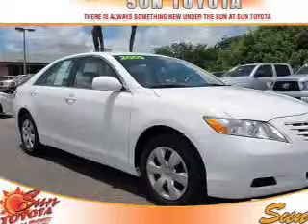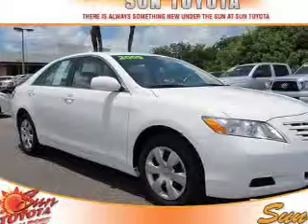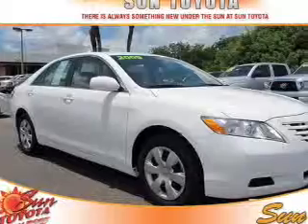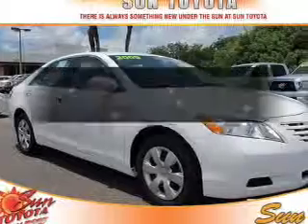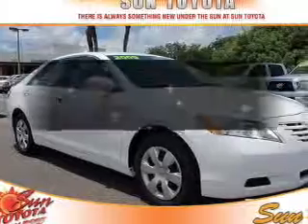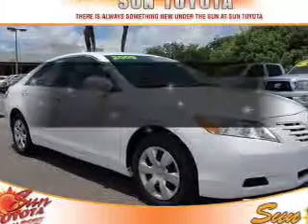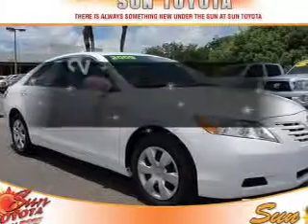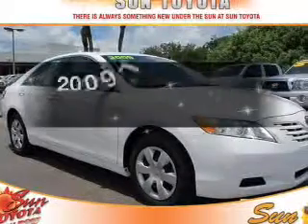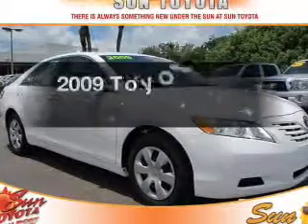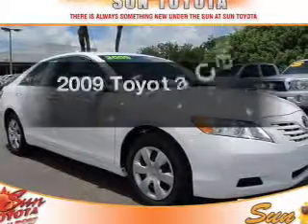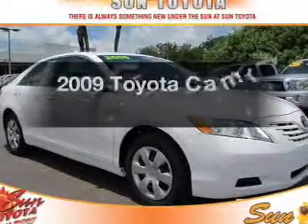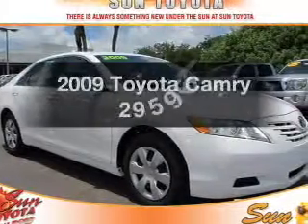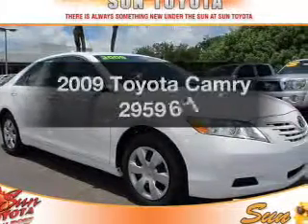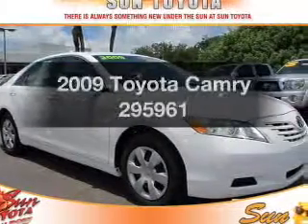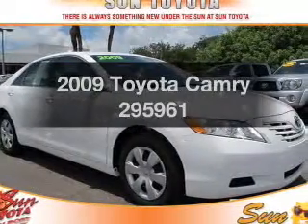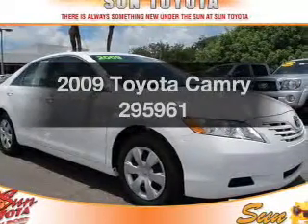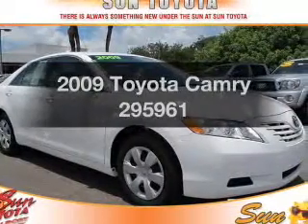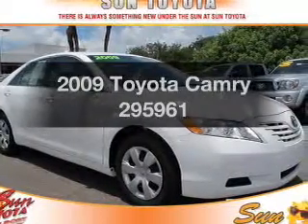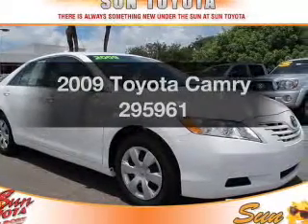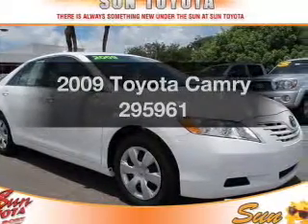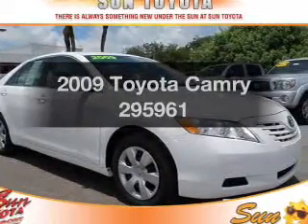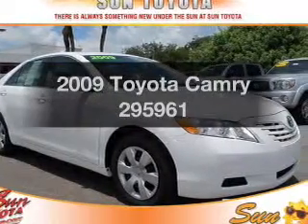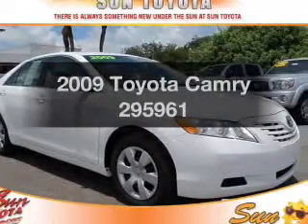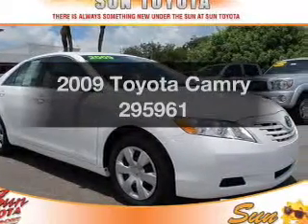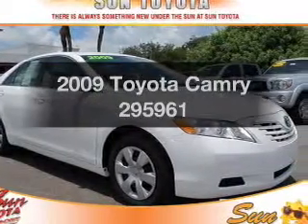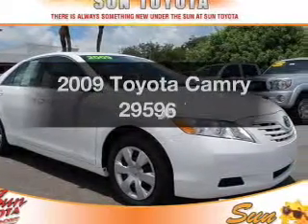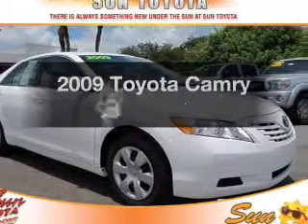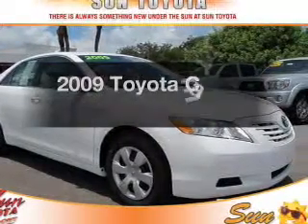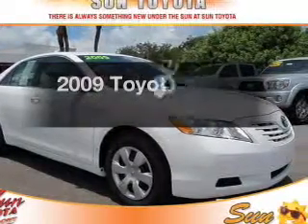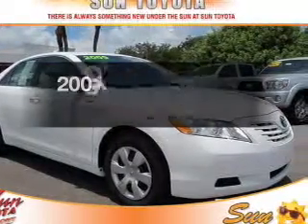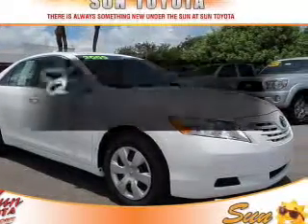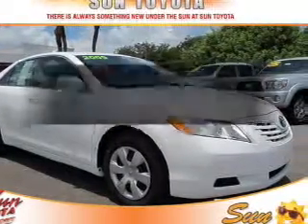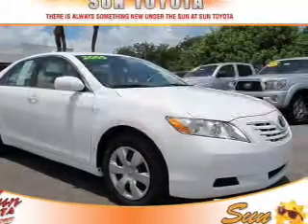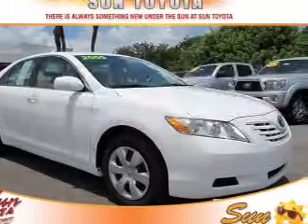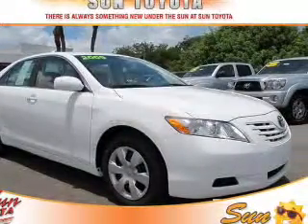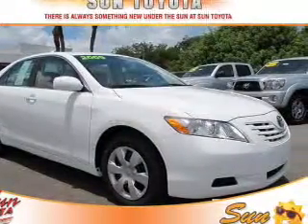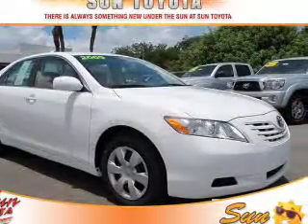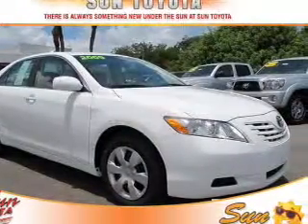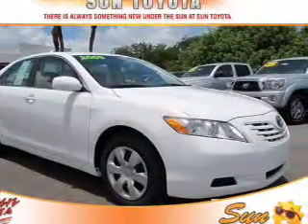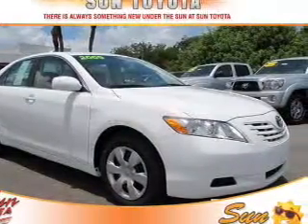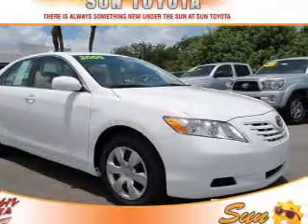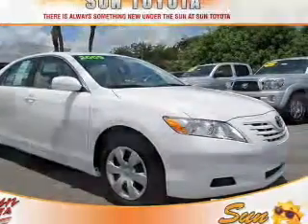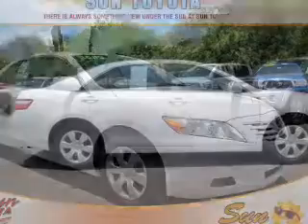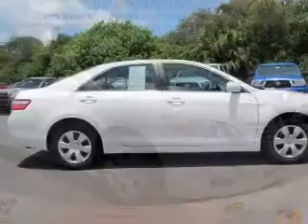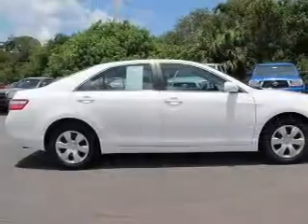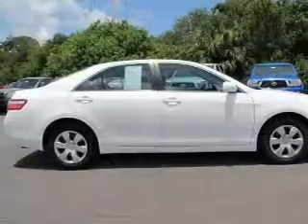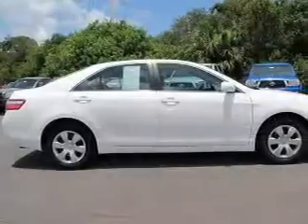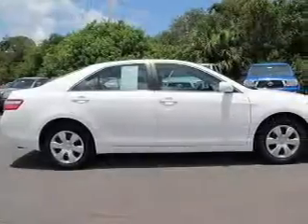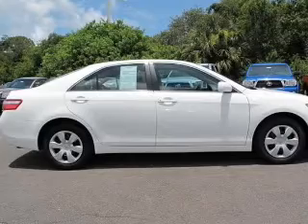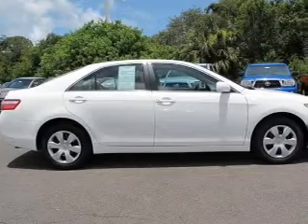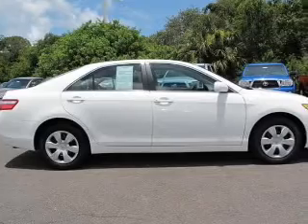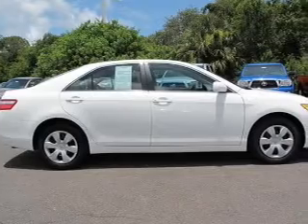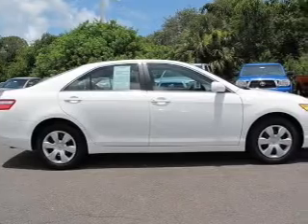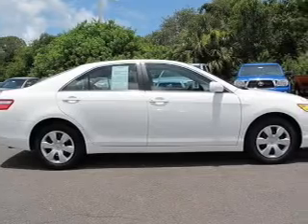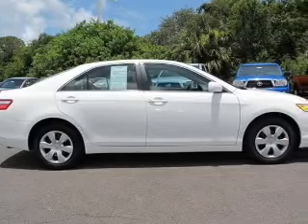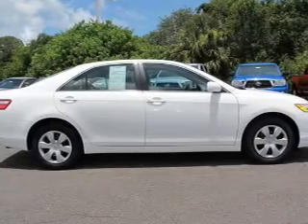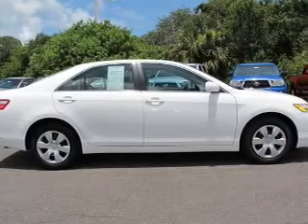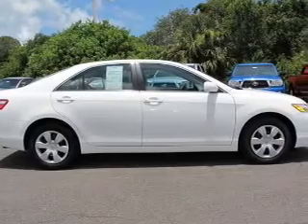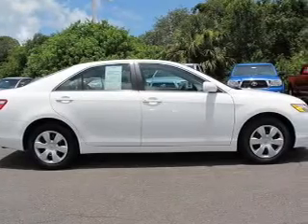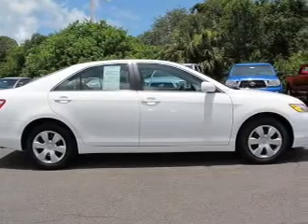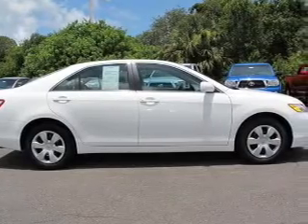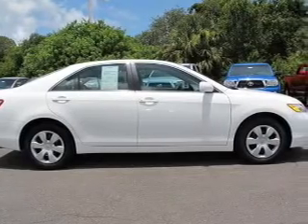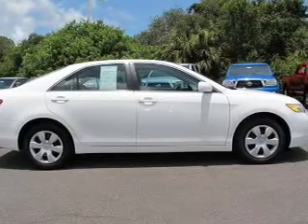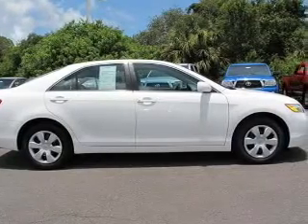Get noticed in this 2009 Toyota Camry. Everything you need under one roof with this great vehicle.